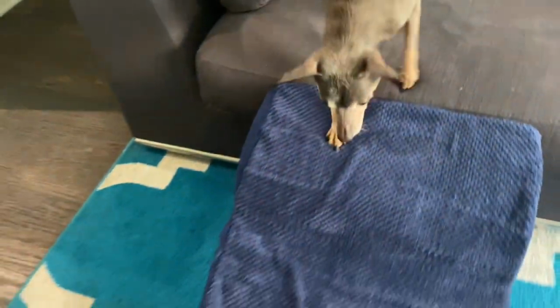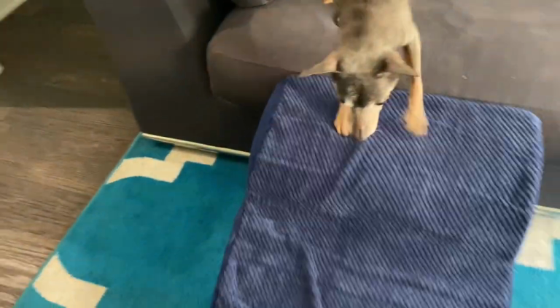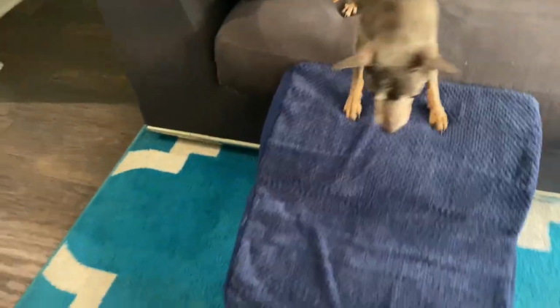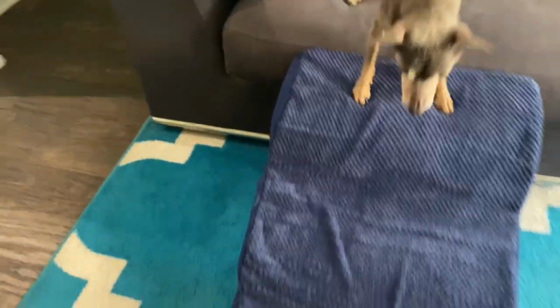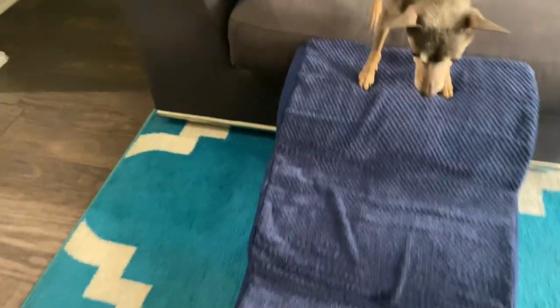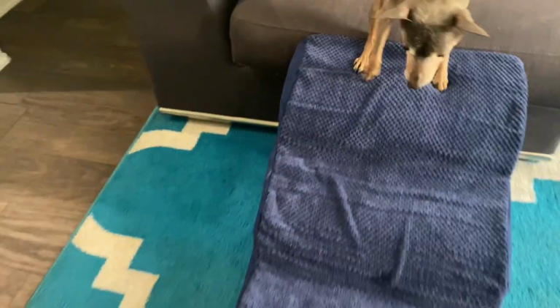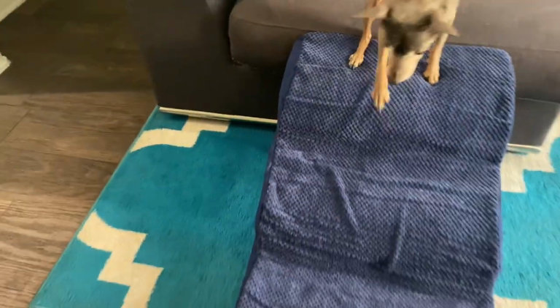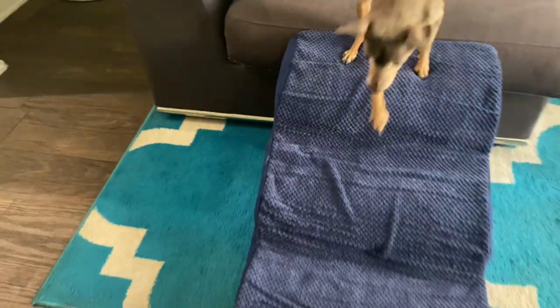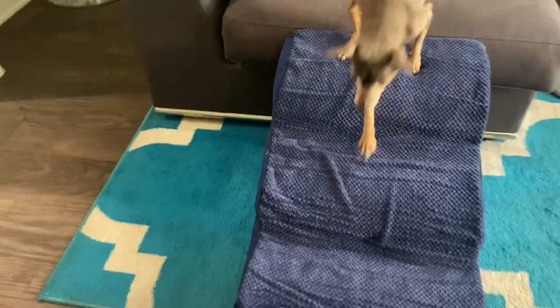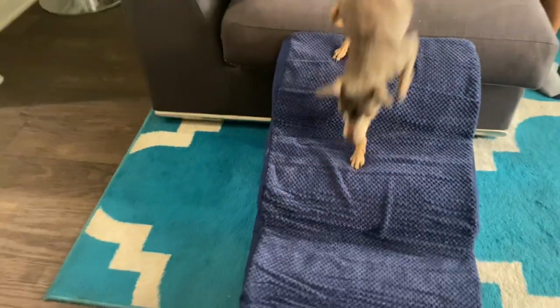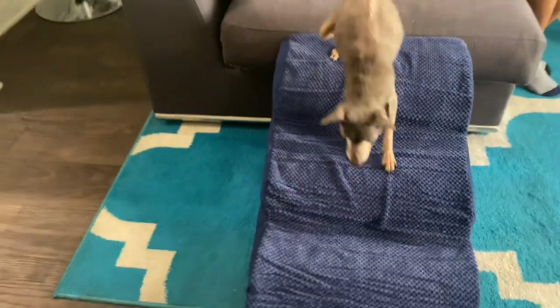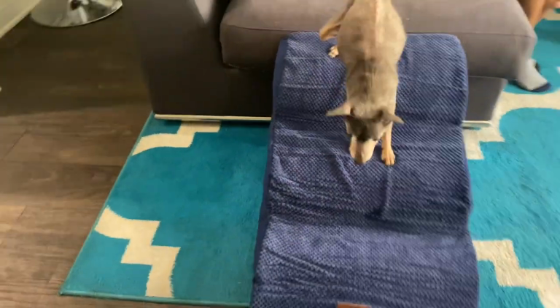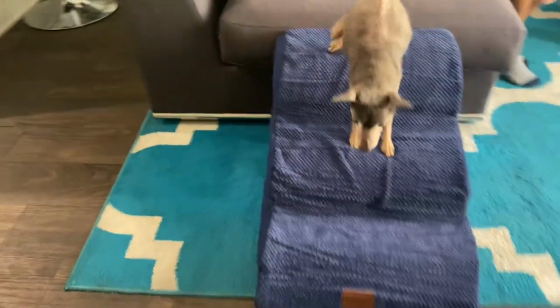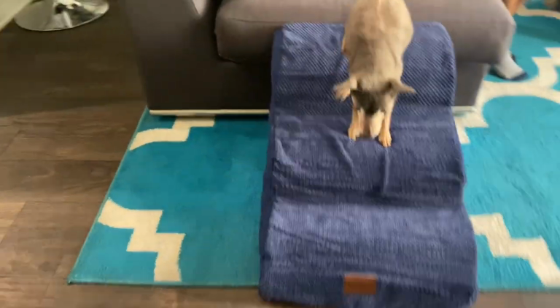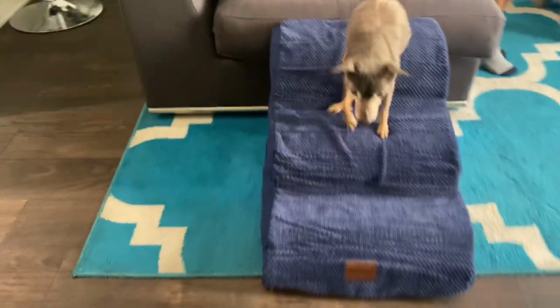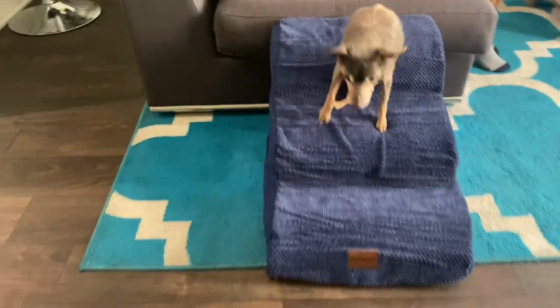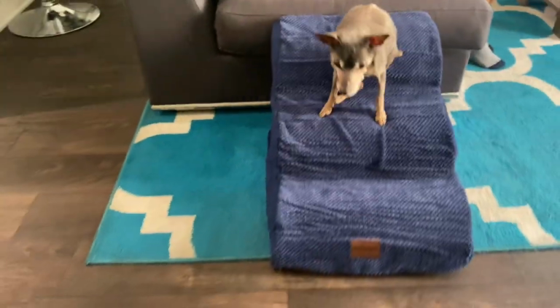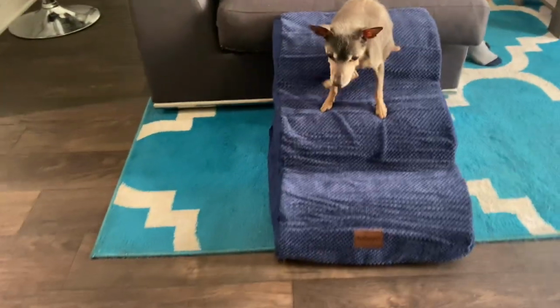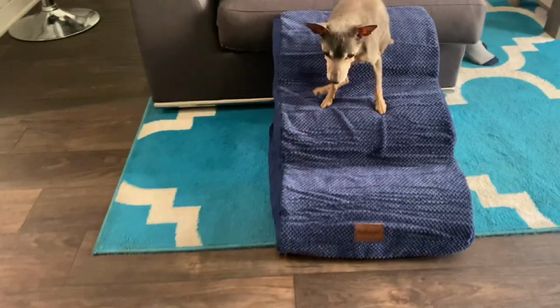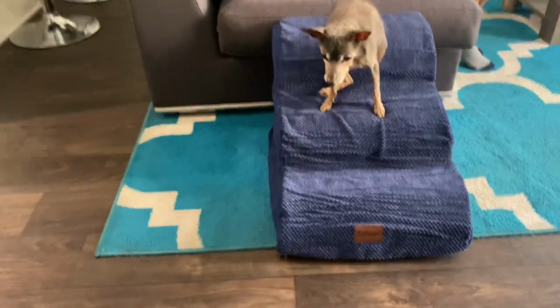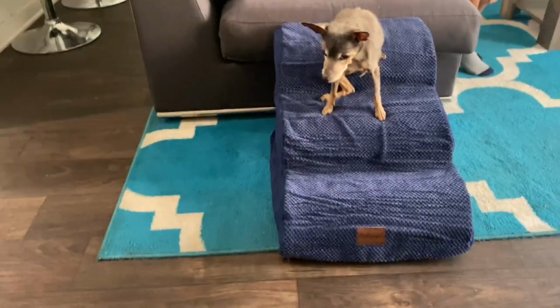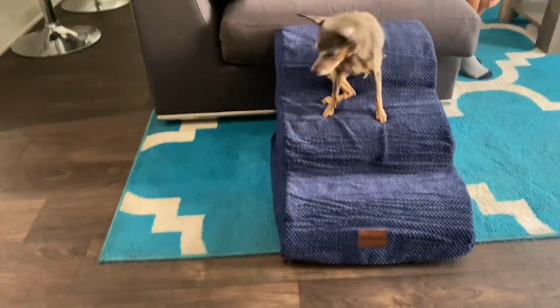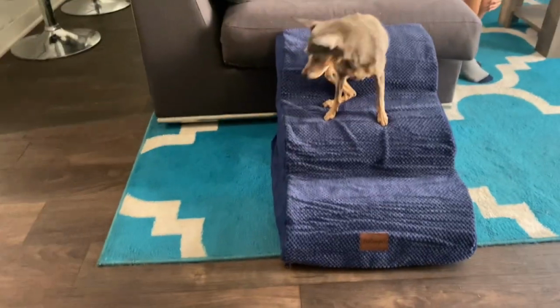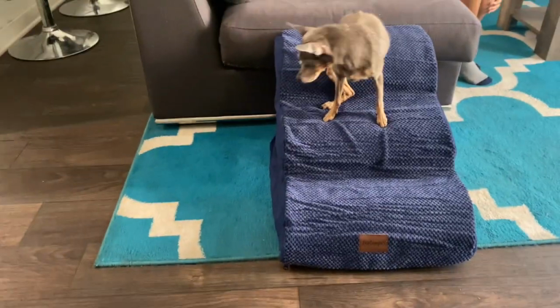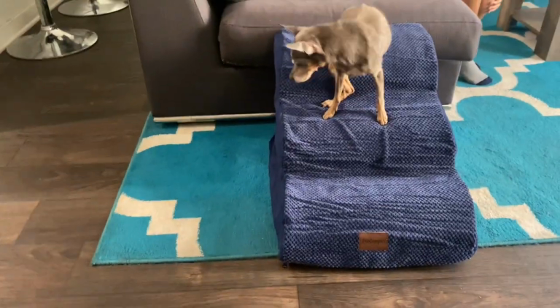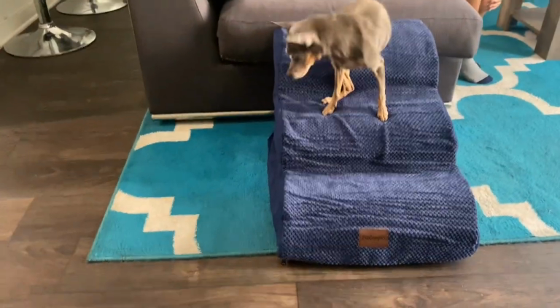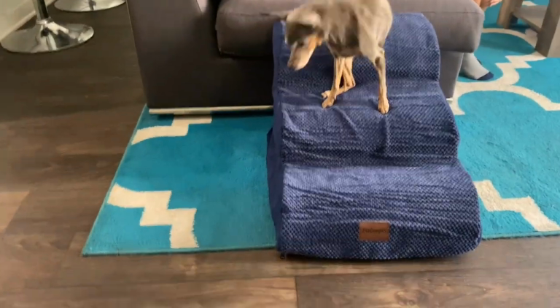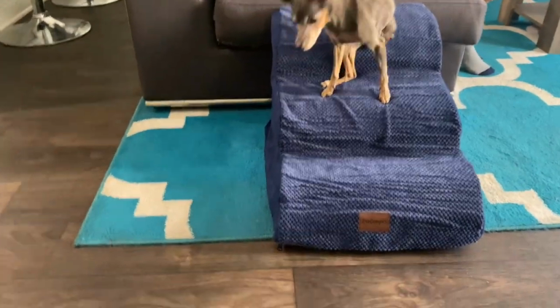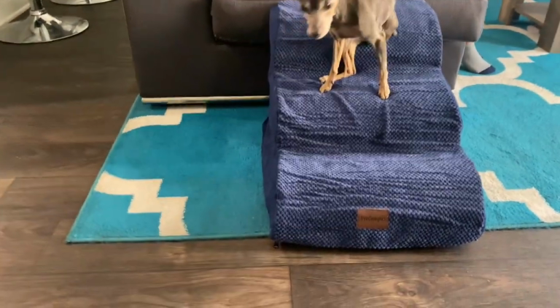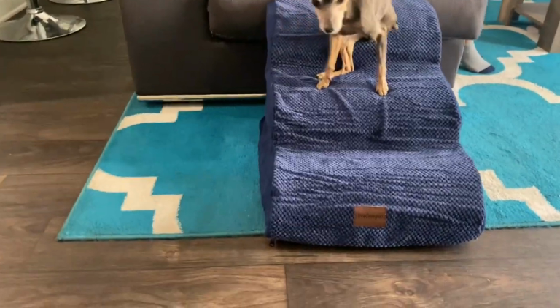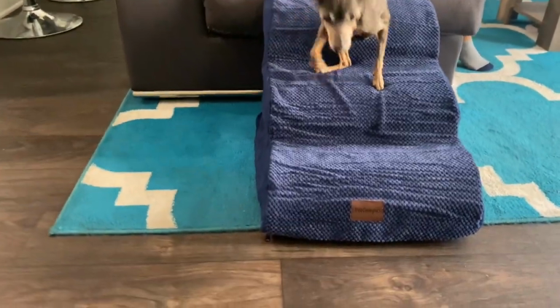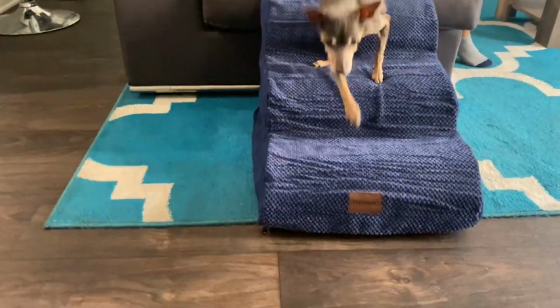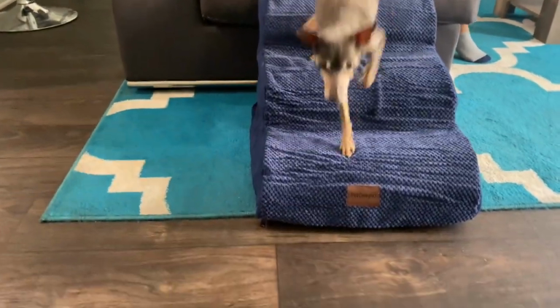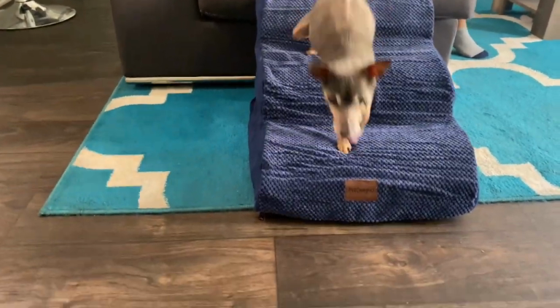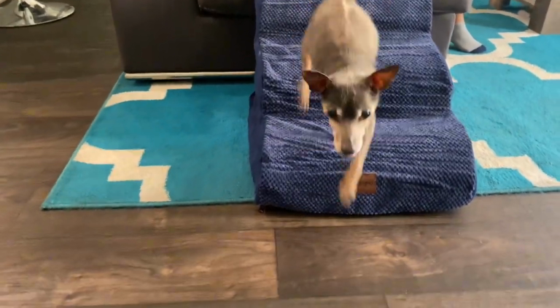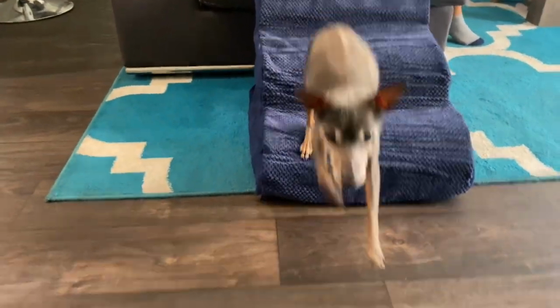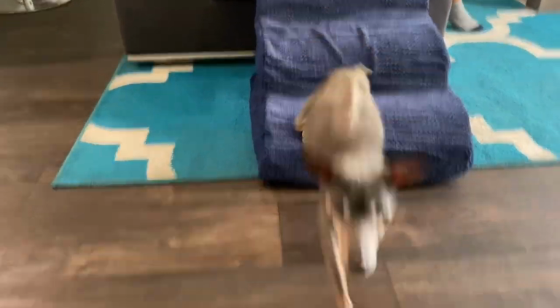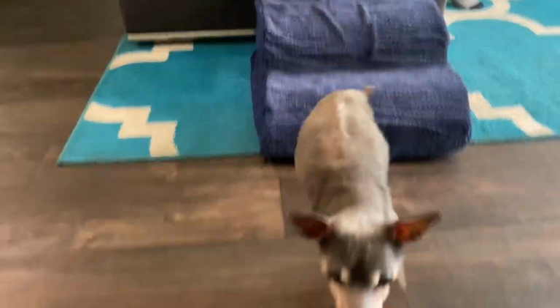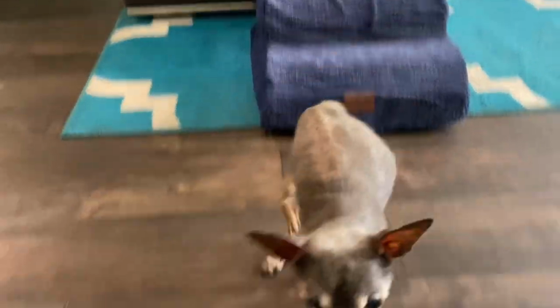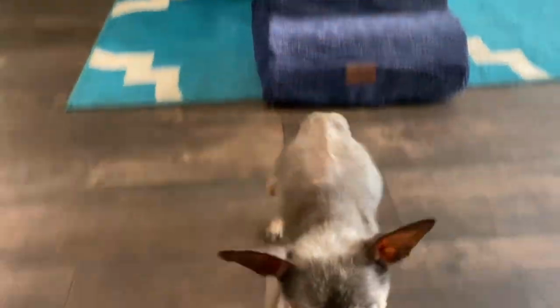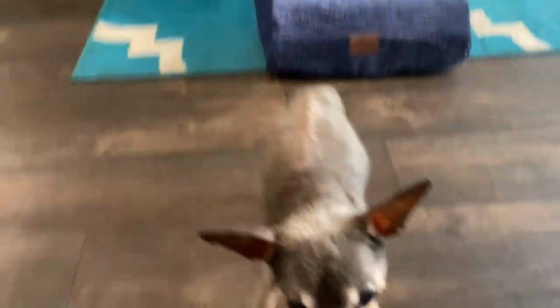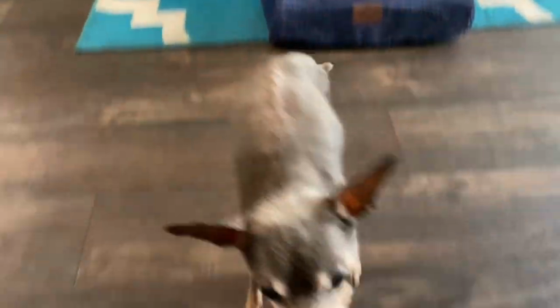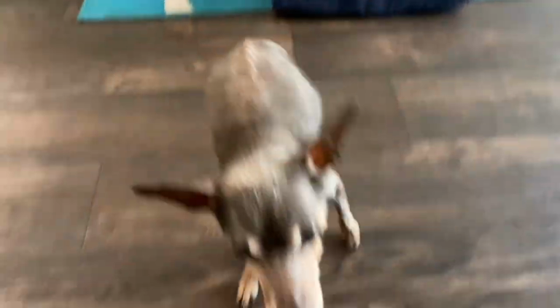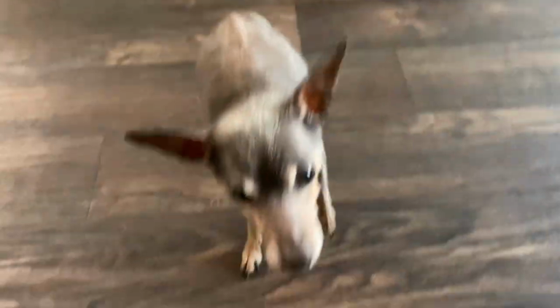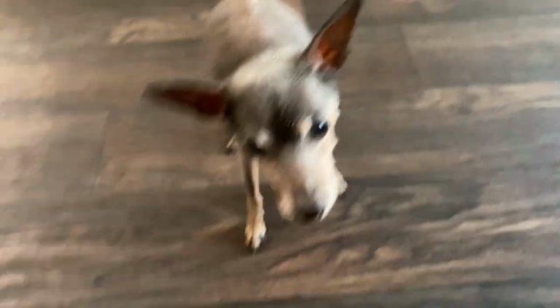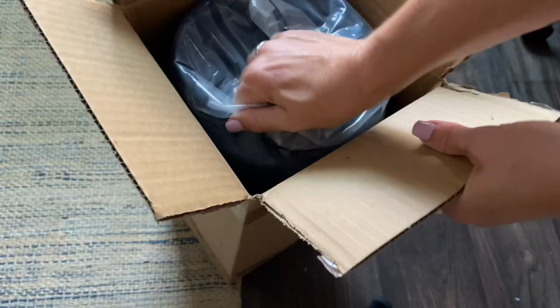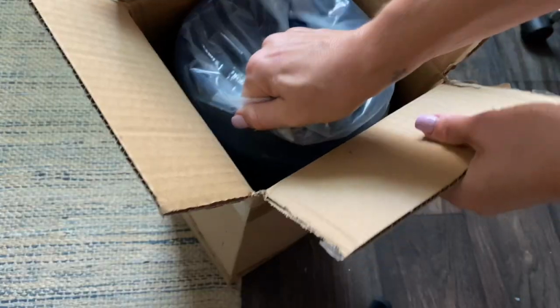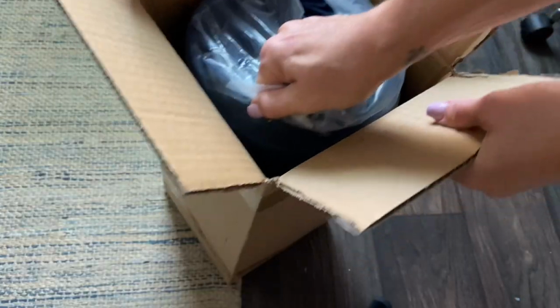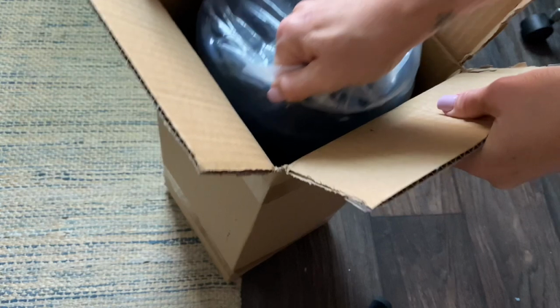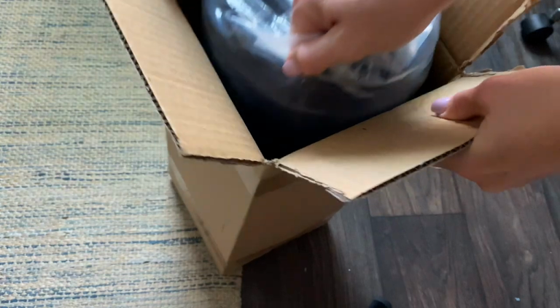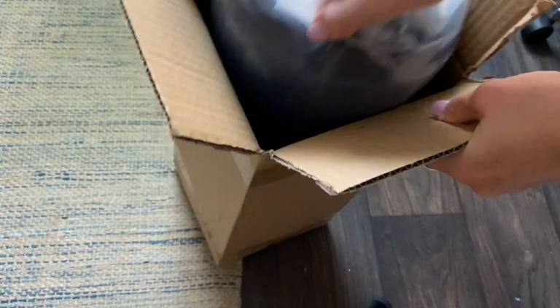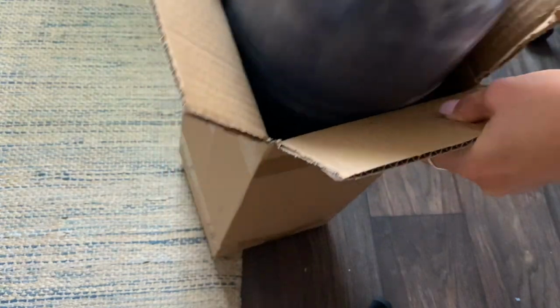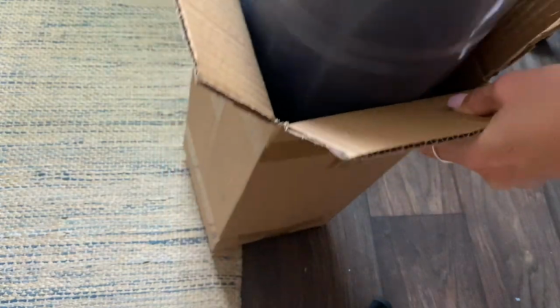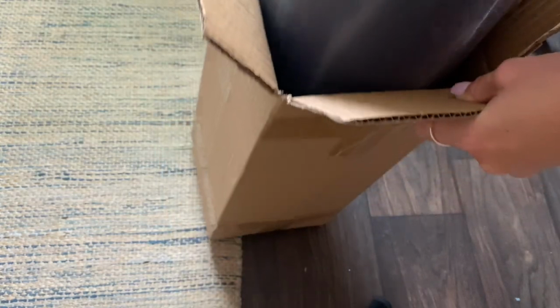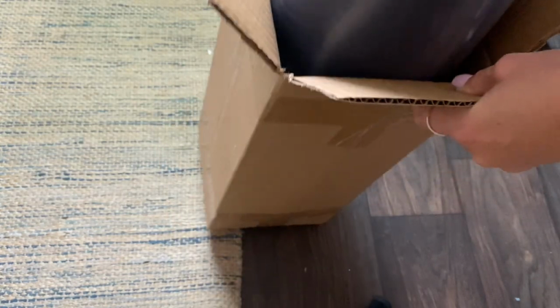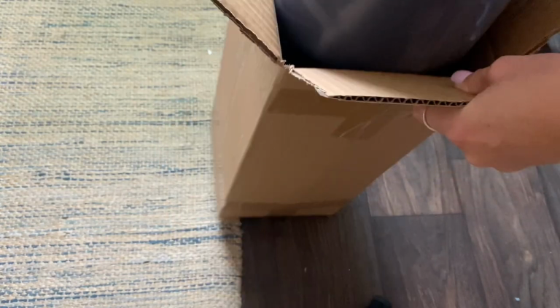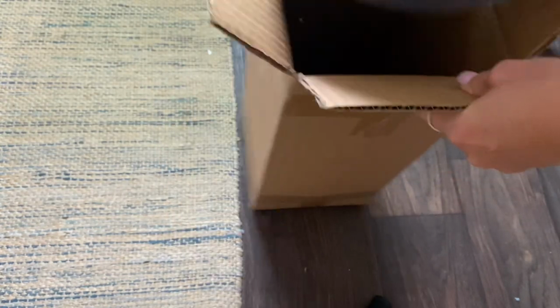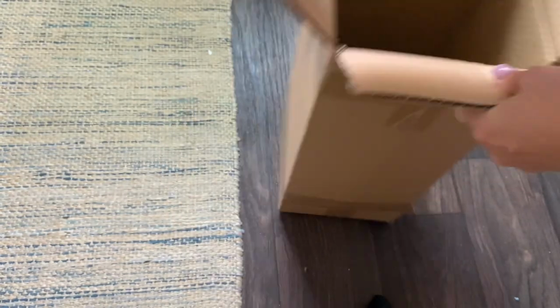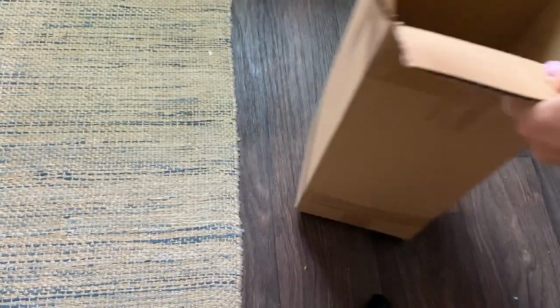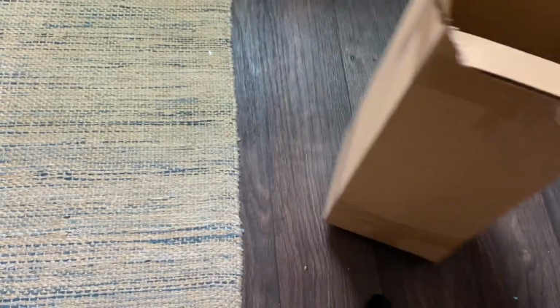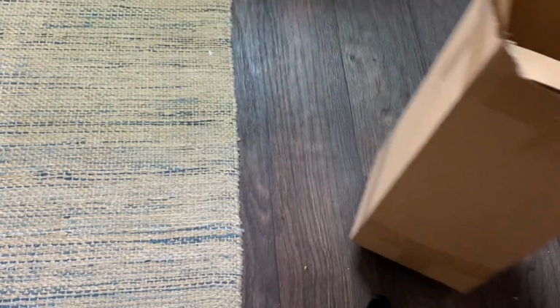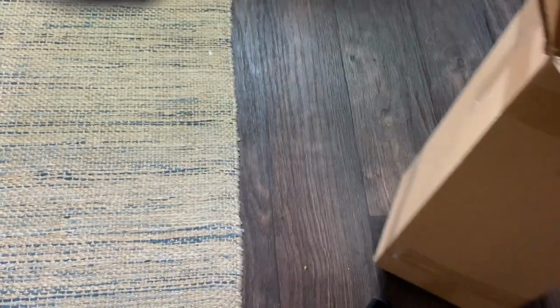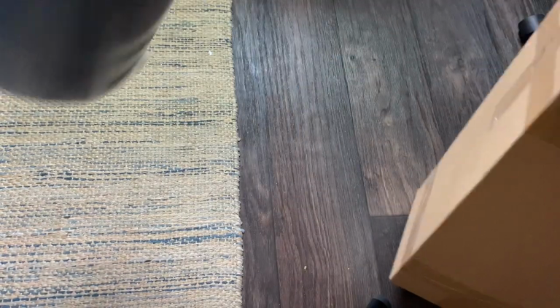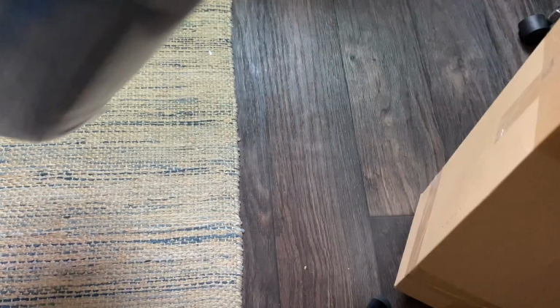Hi guys, so I just received these dog stairs in the mail for a review on My Honest Opinion, so let's check them out together.